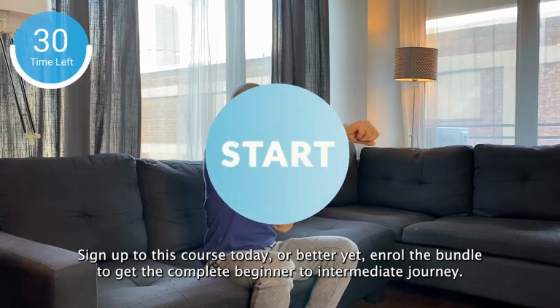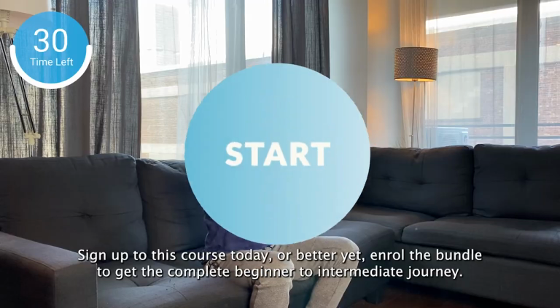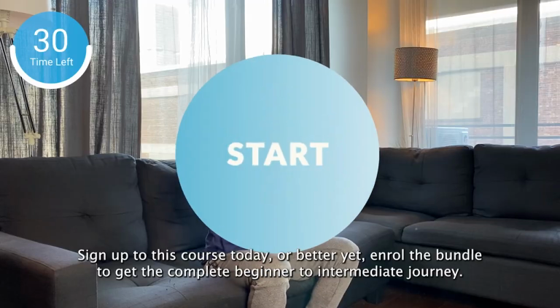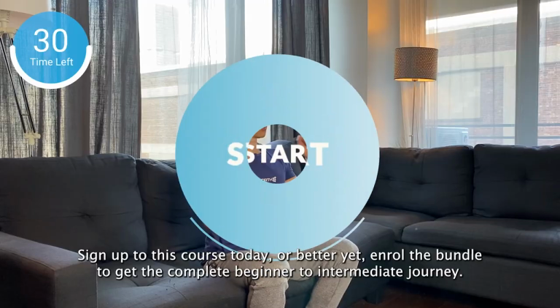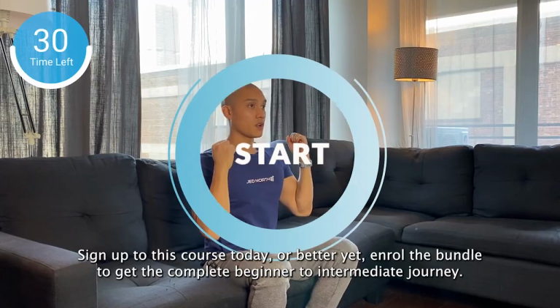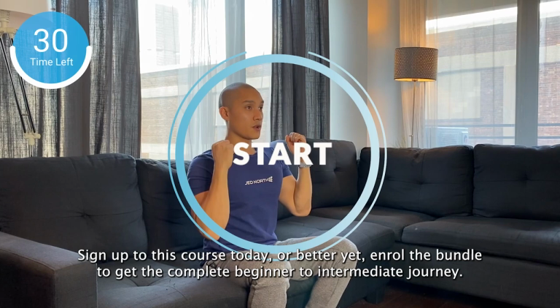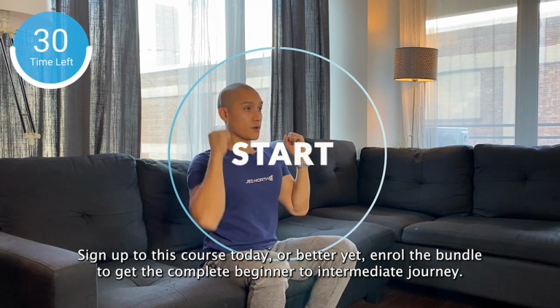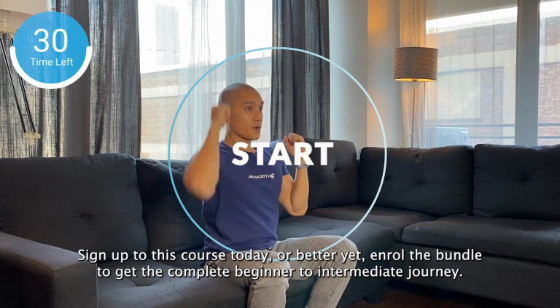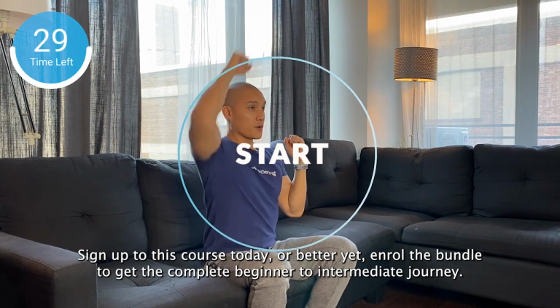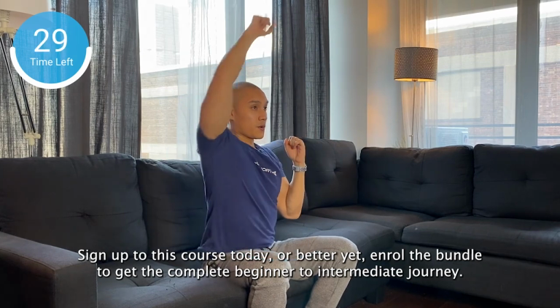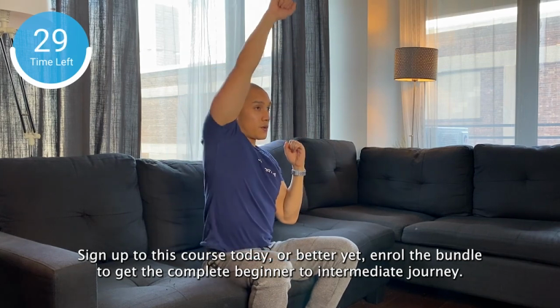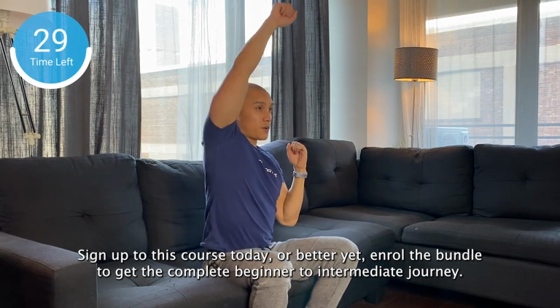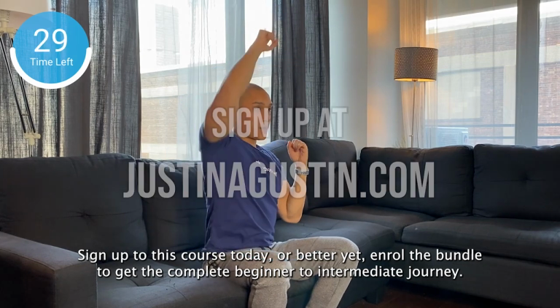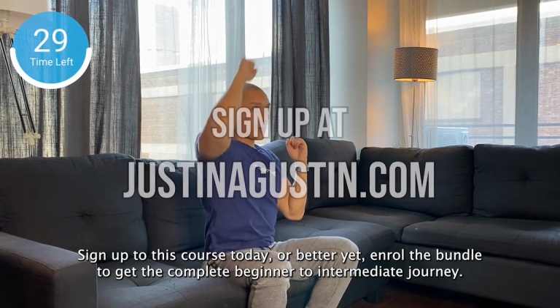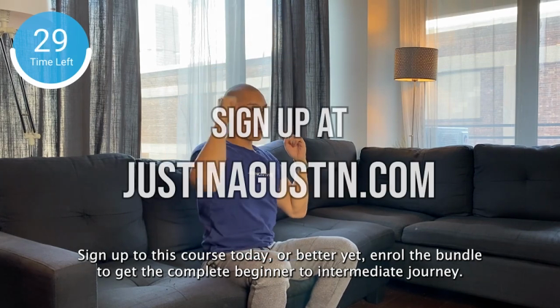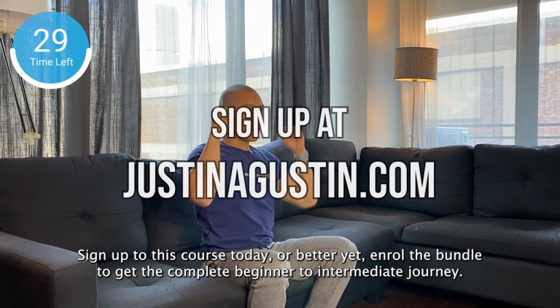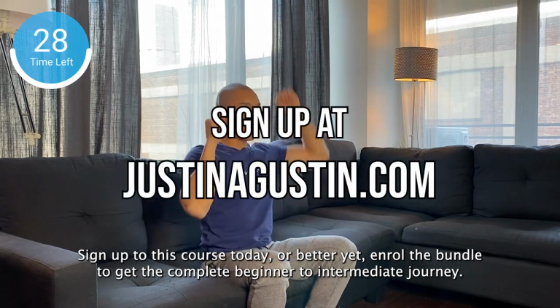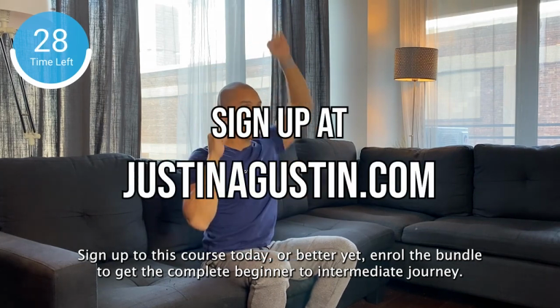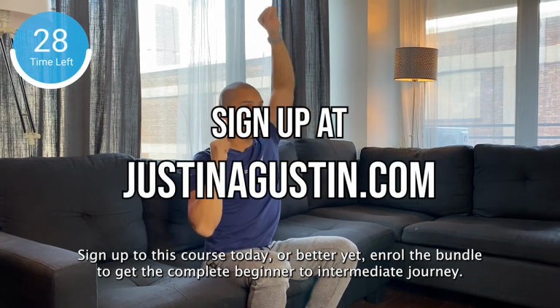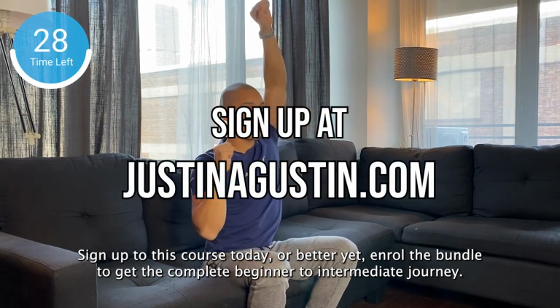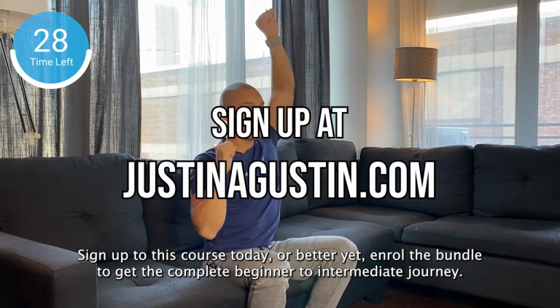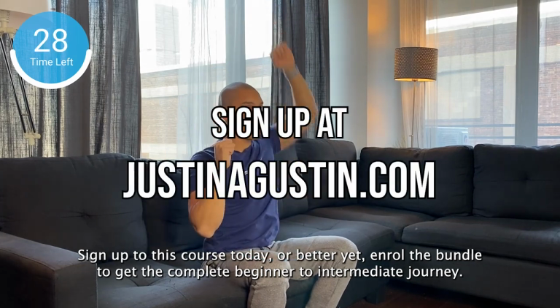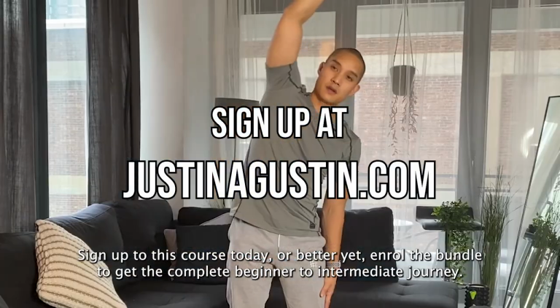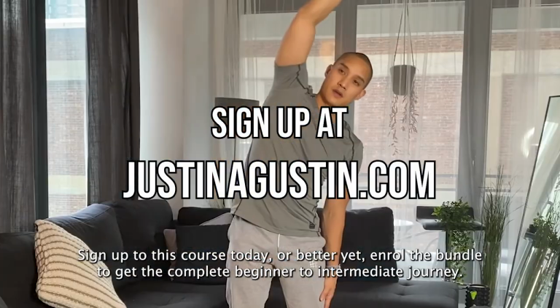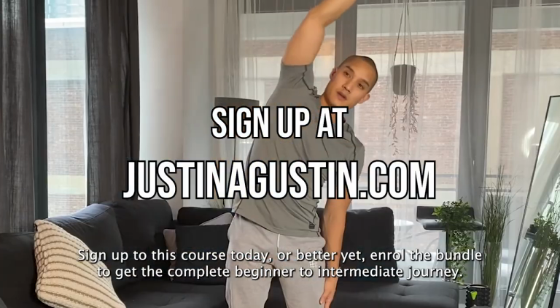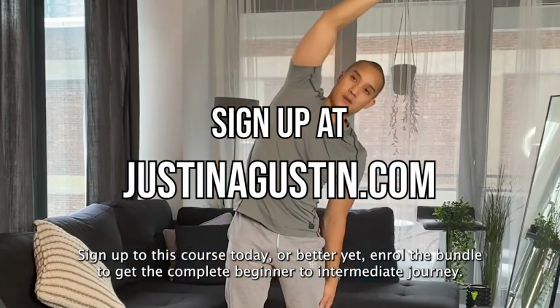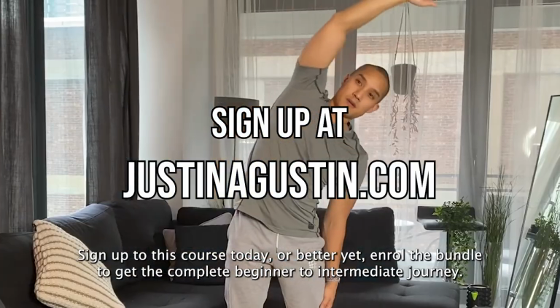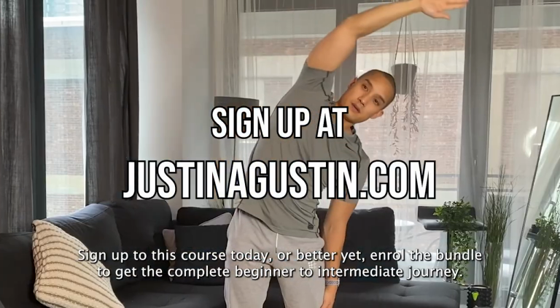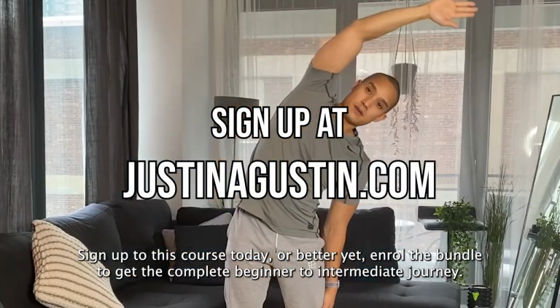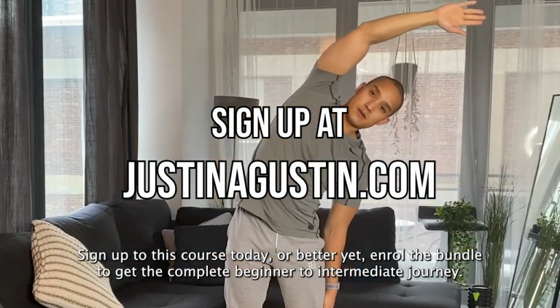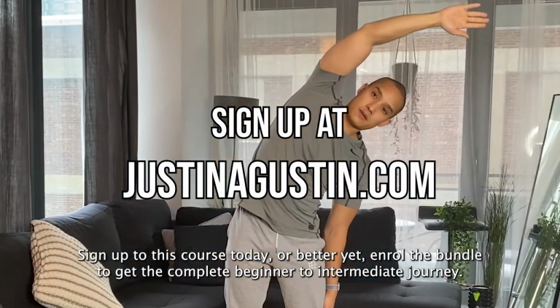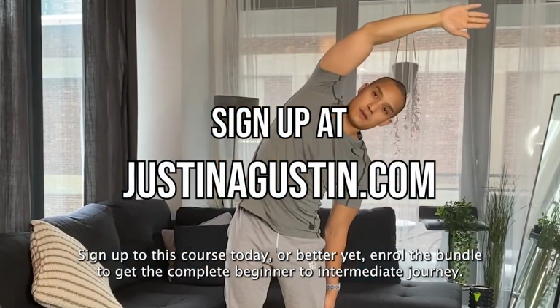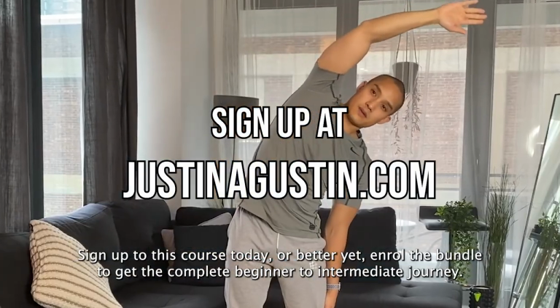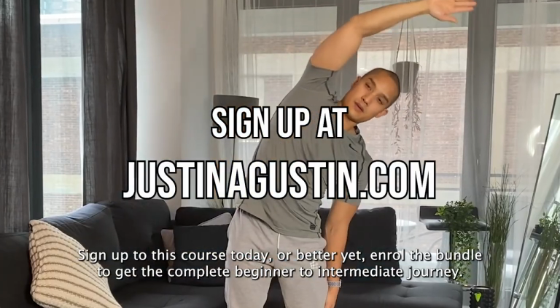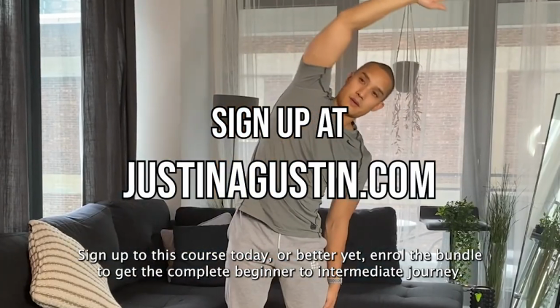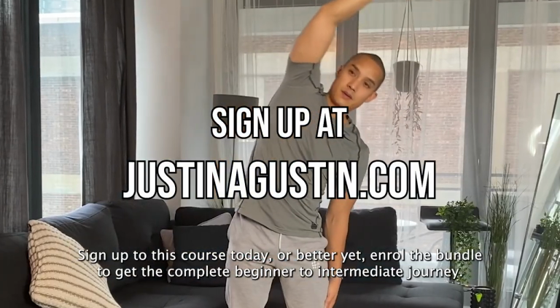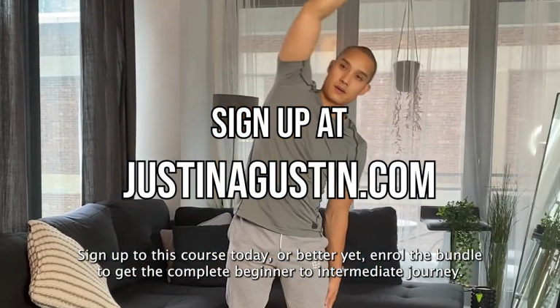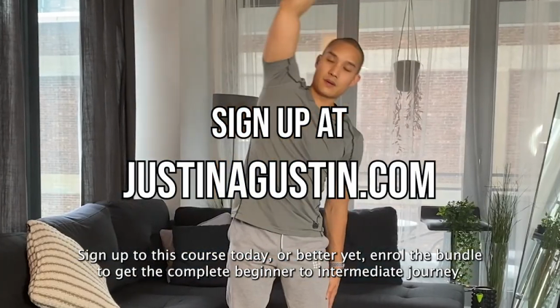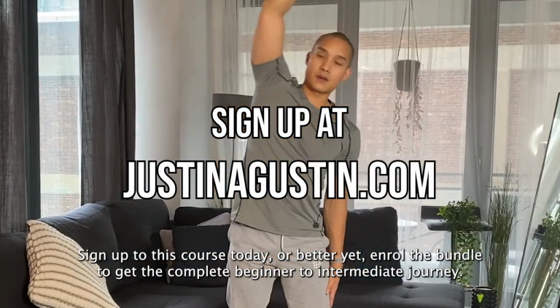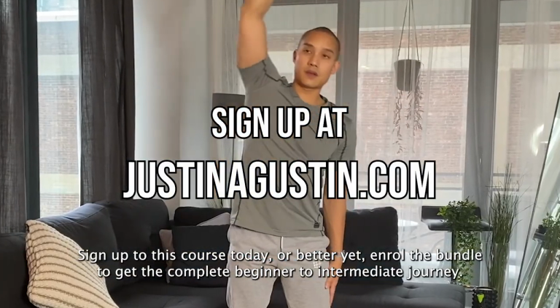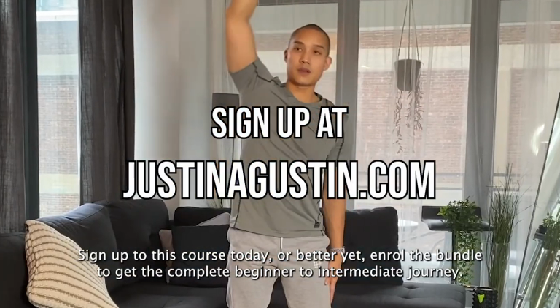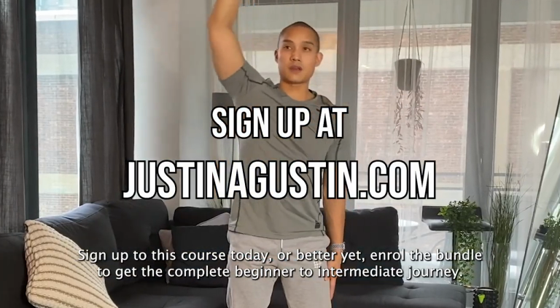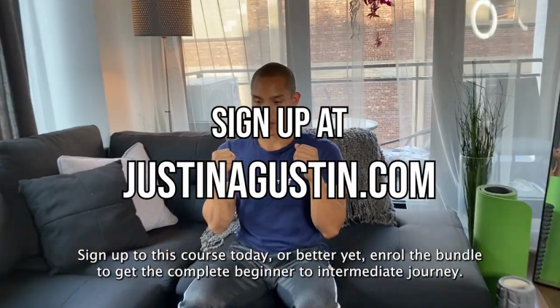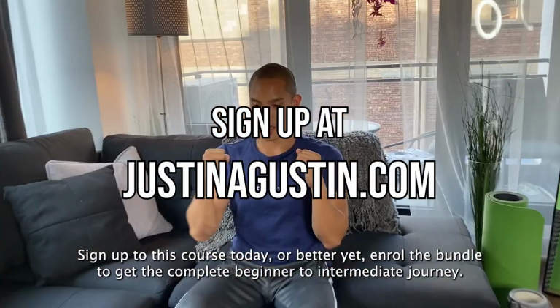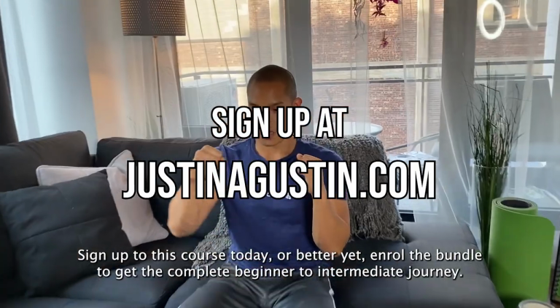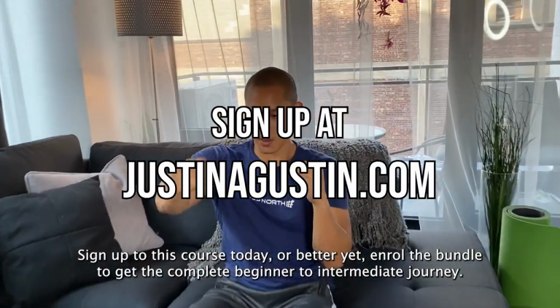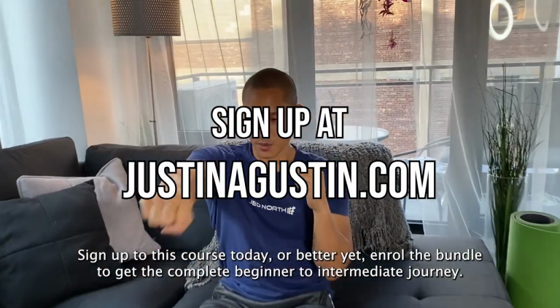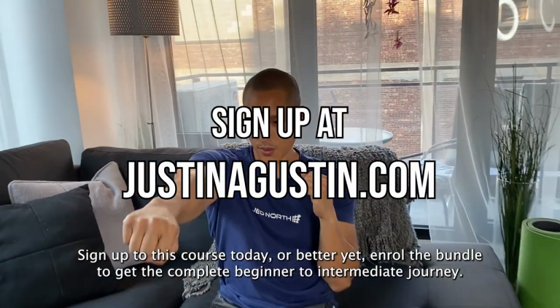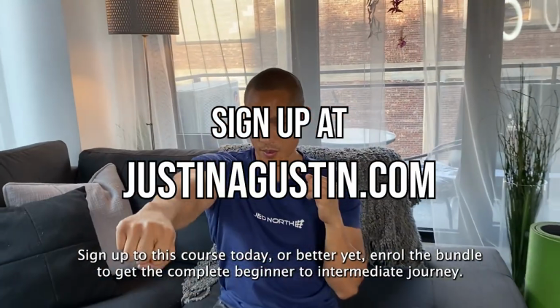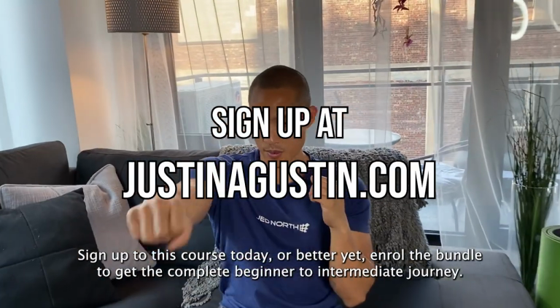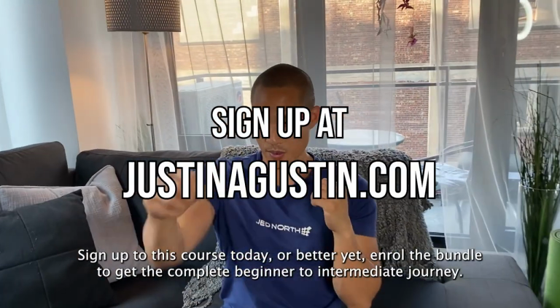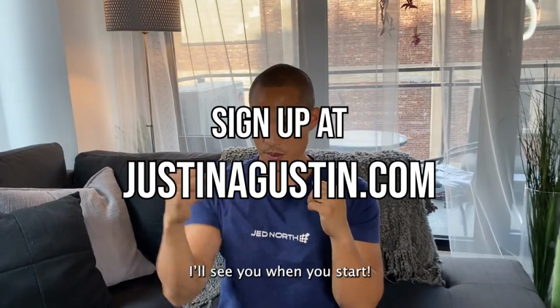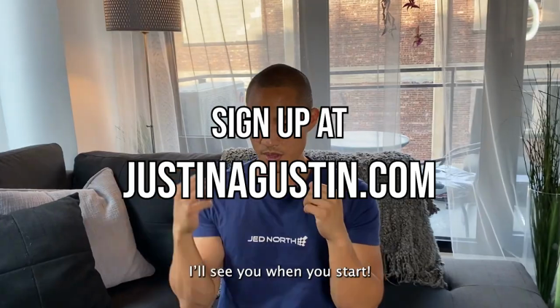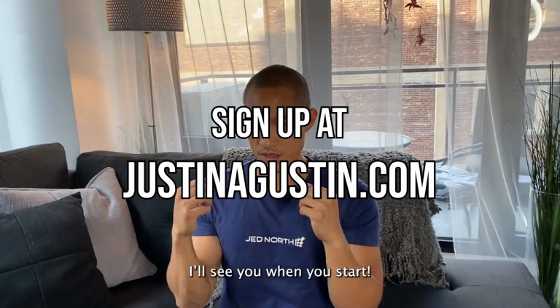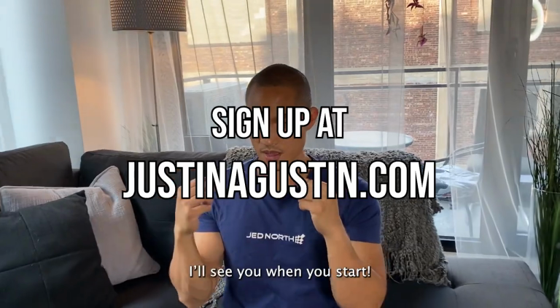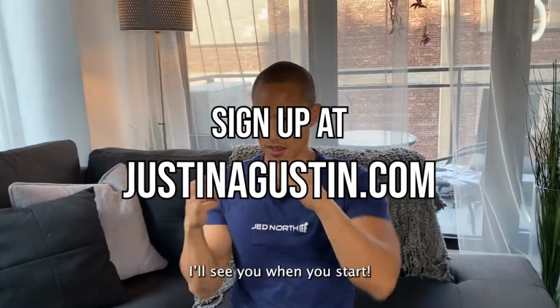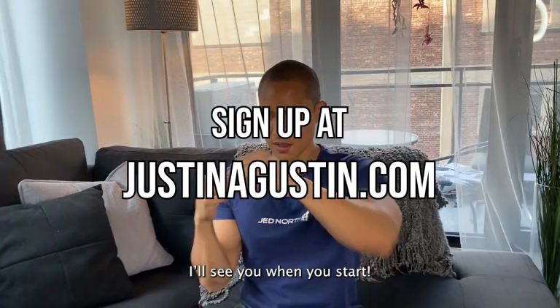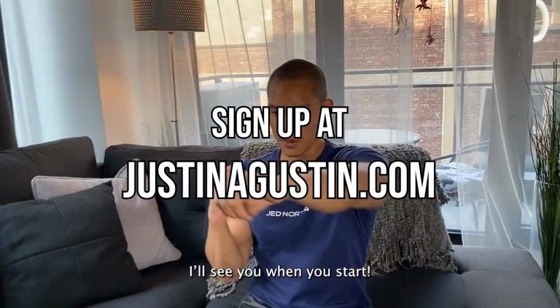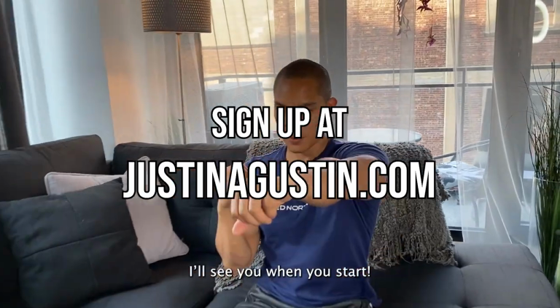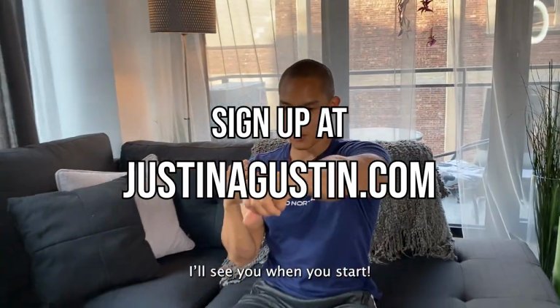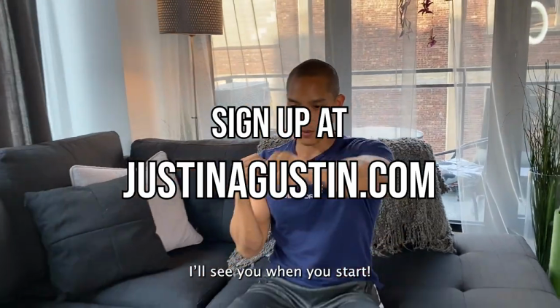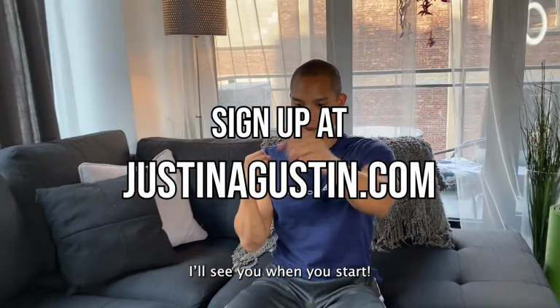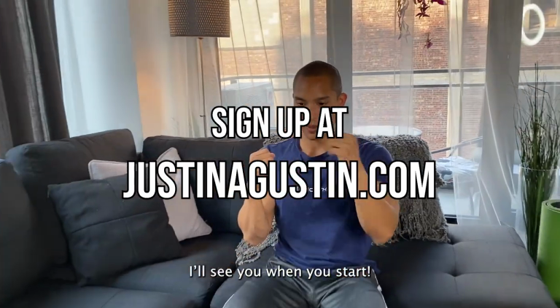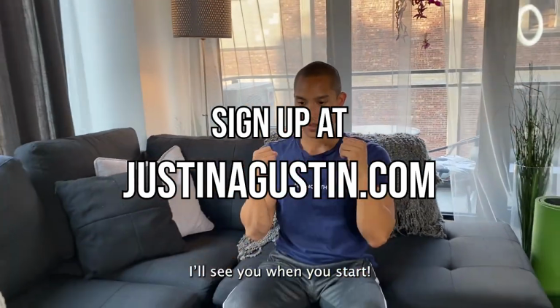Sign up to this course today, or better yet, enroll in the bundle to get the complete Beginner to Intermediate journey. I'll see you when you start!